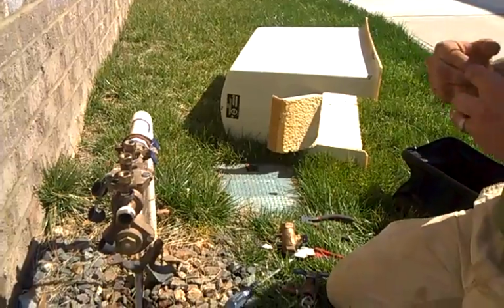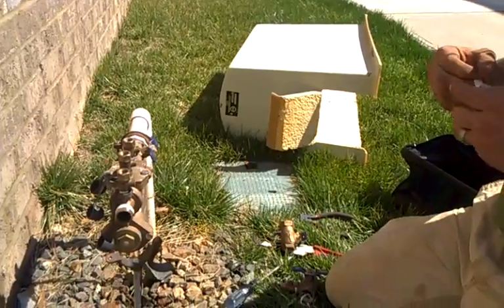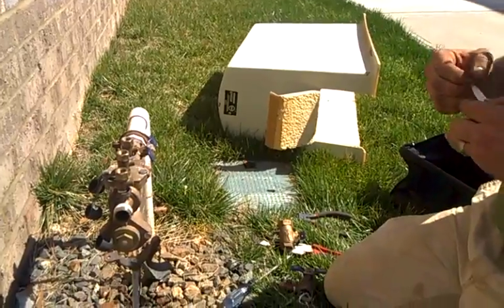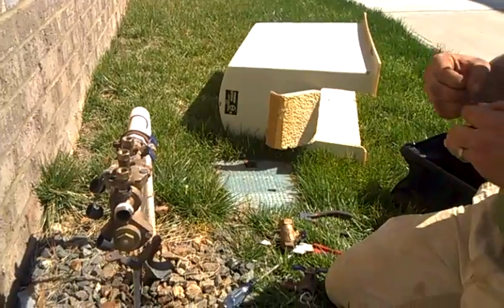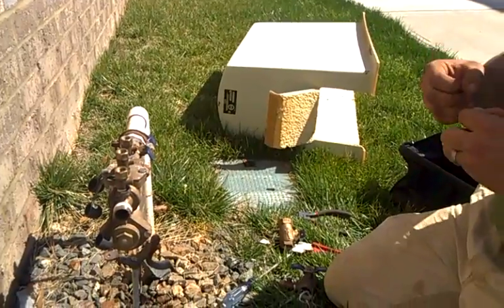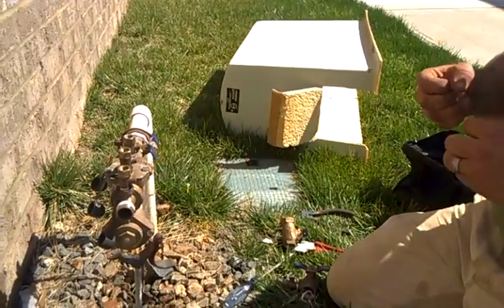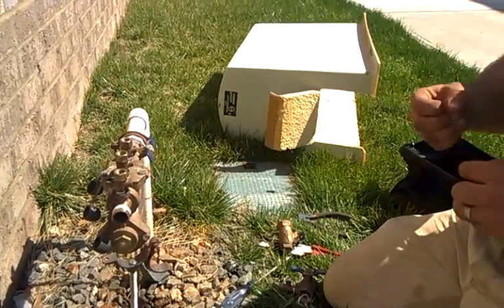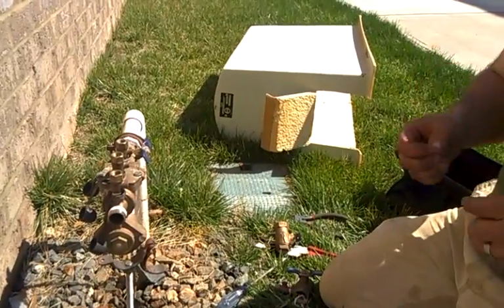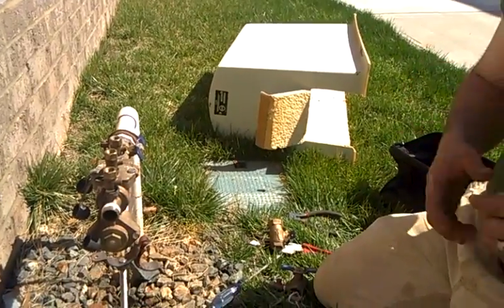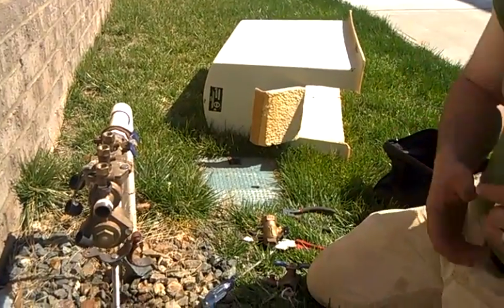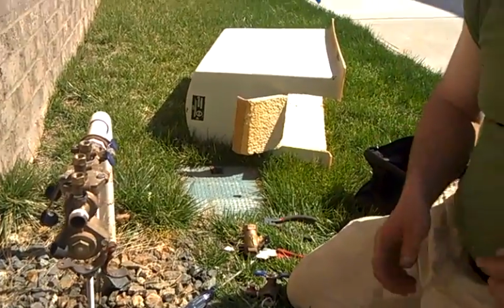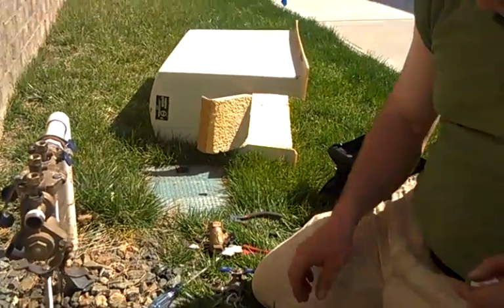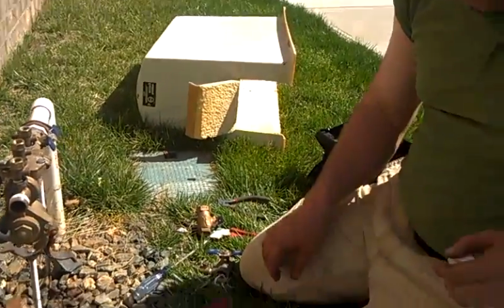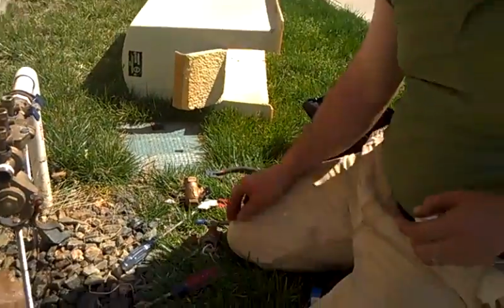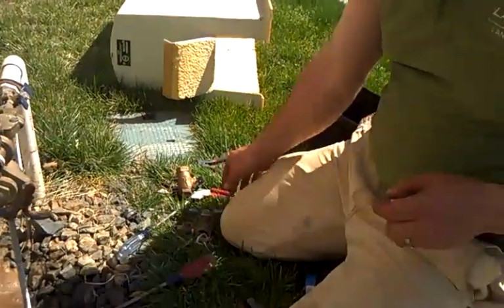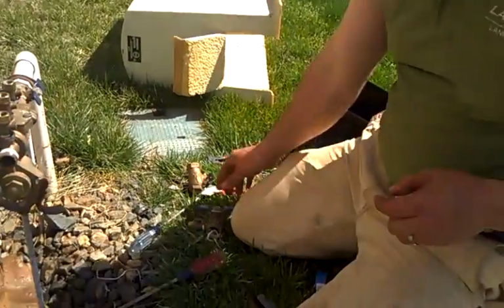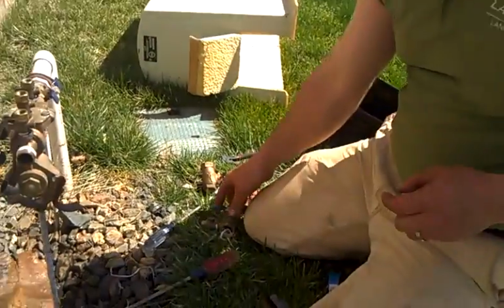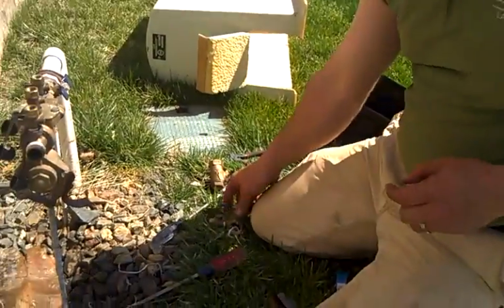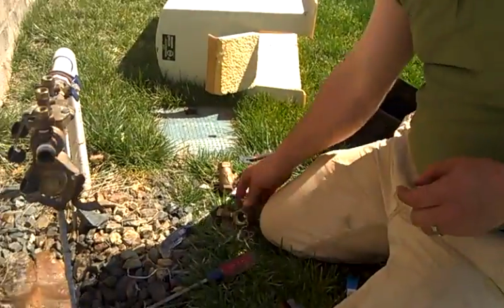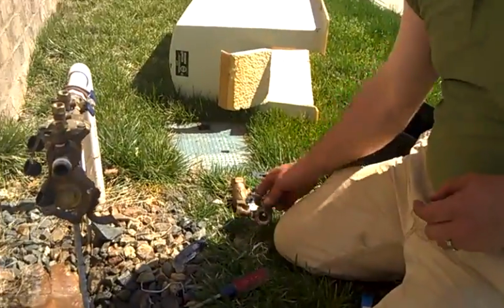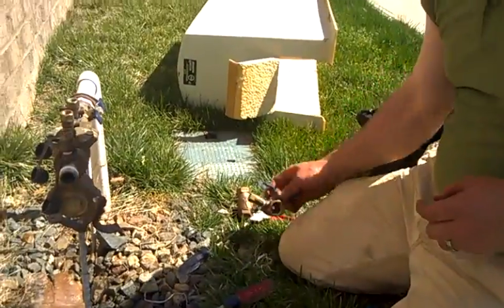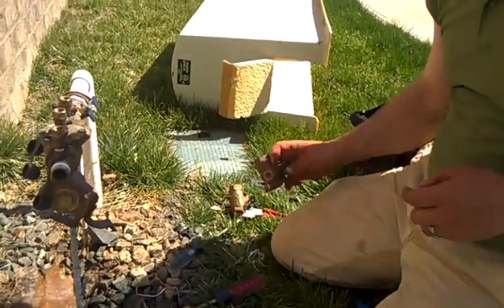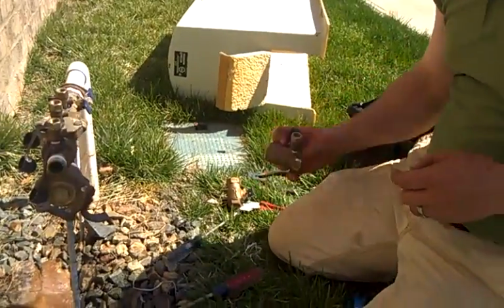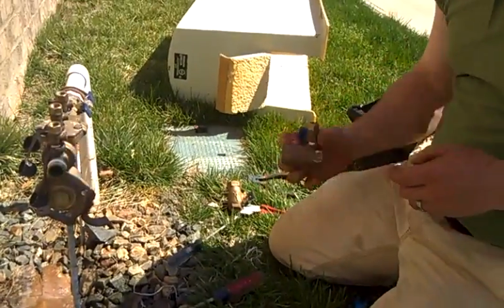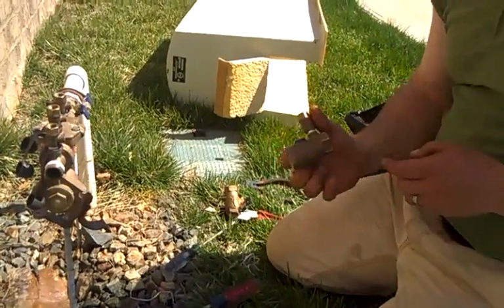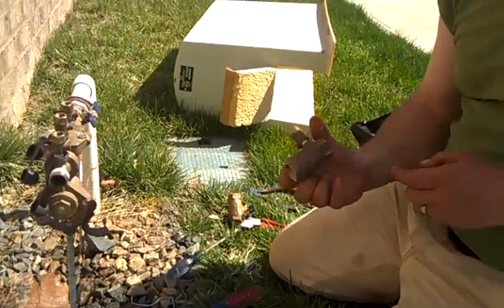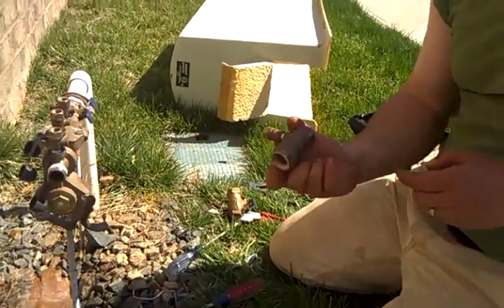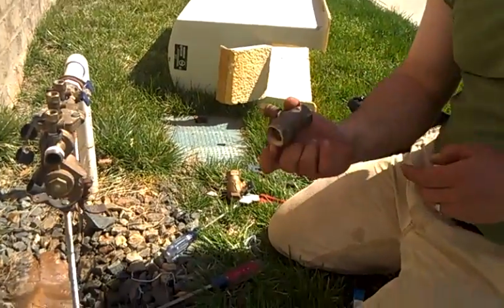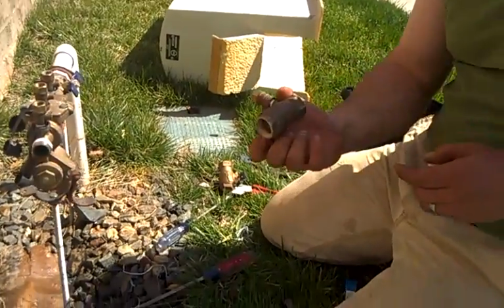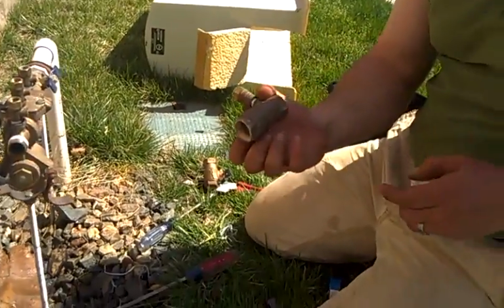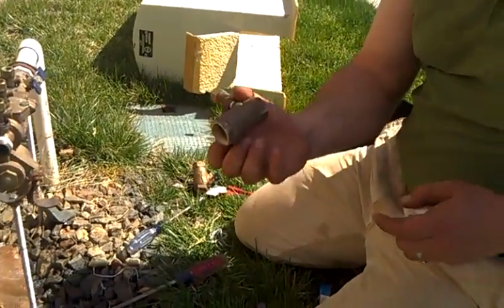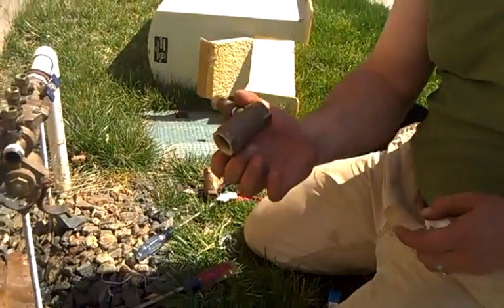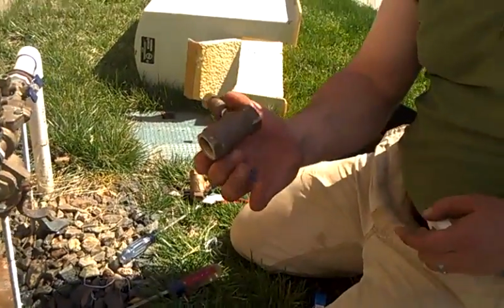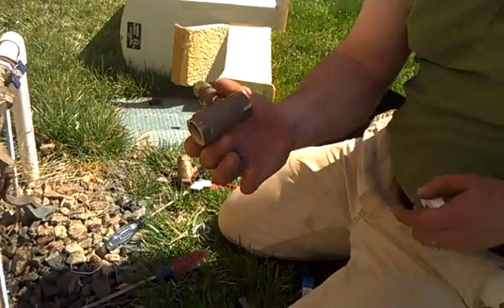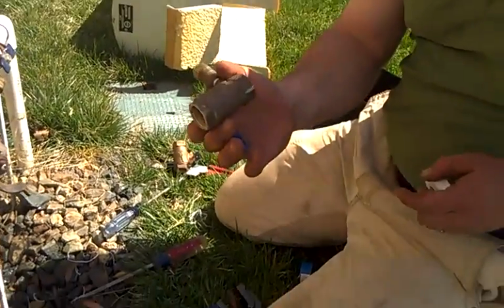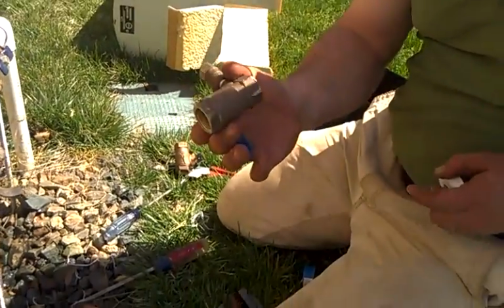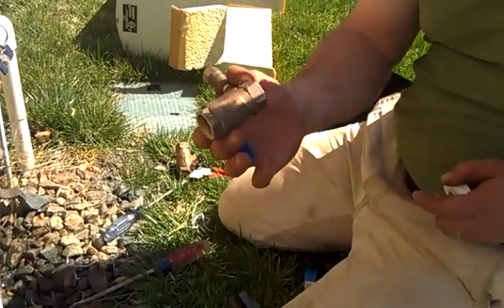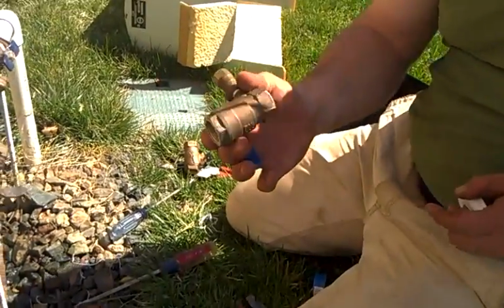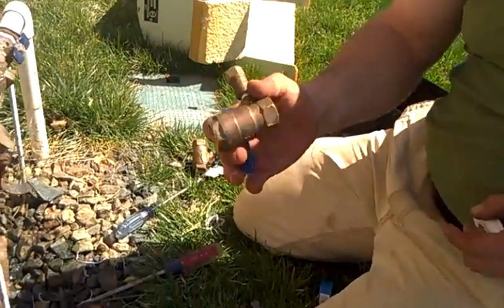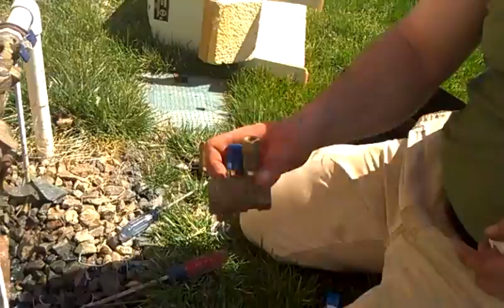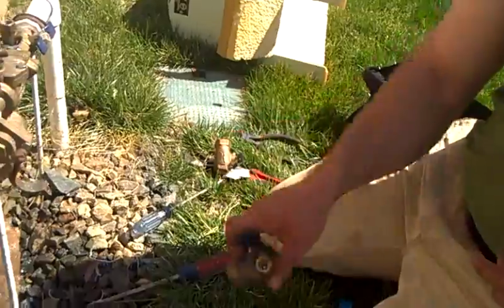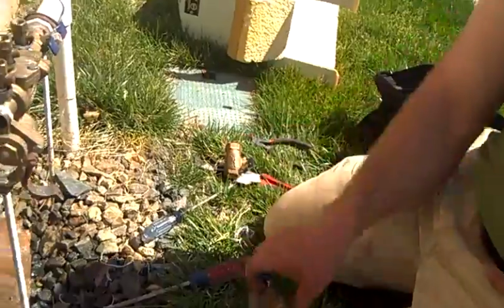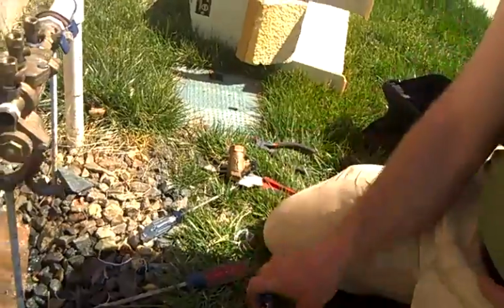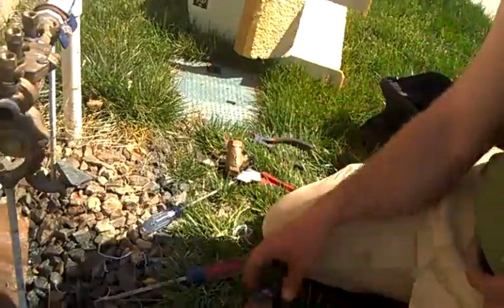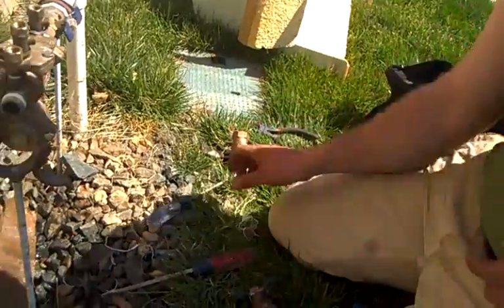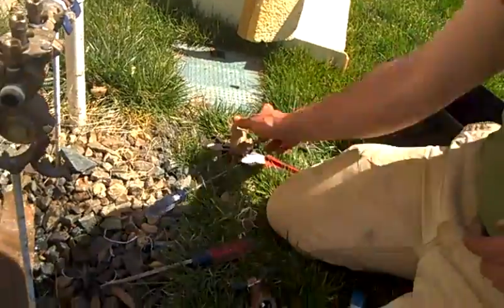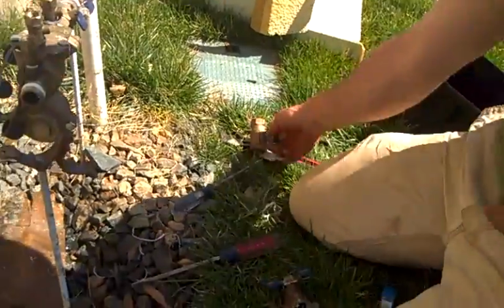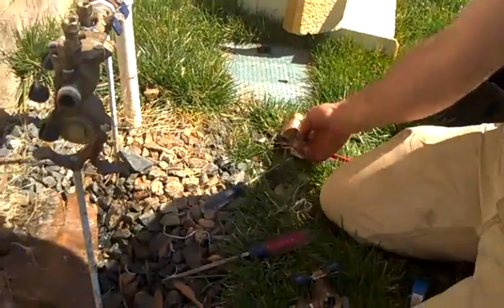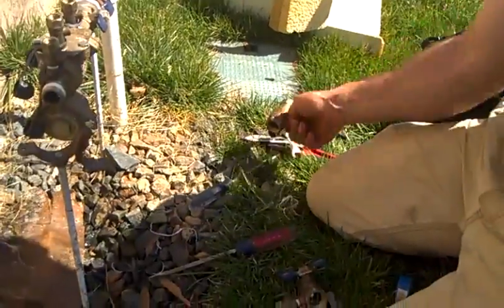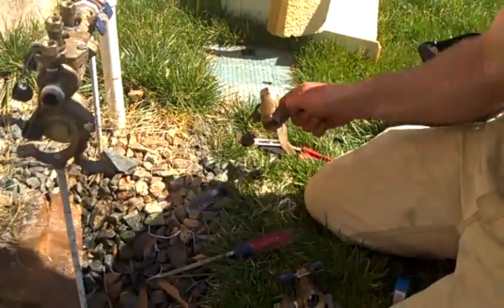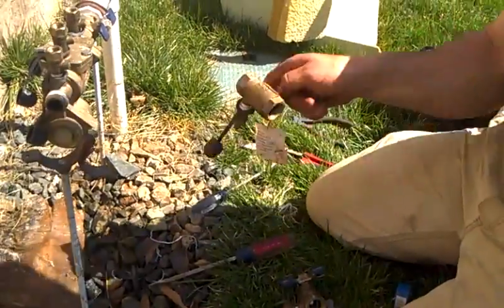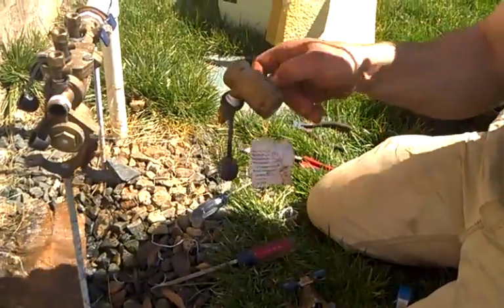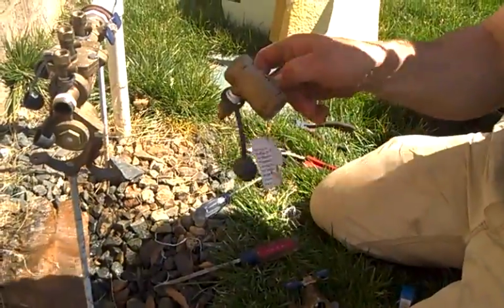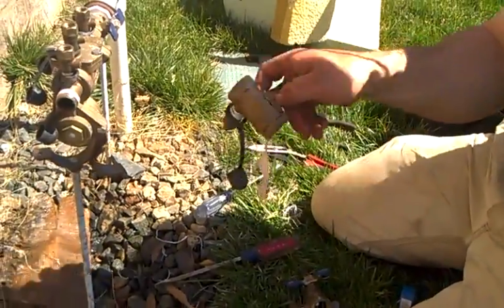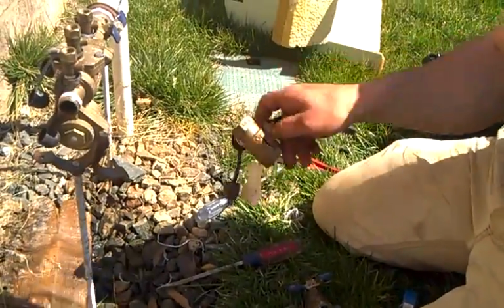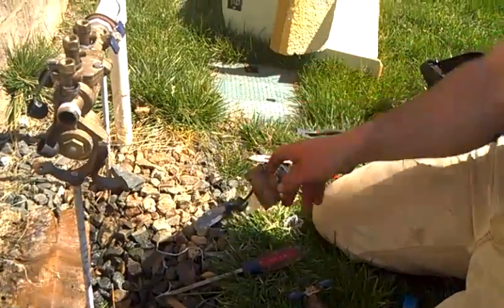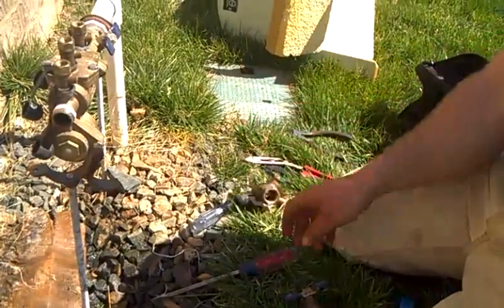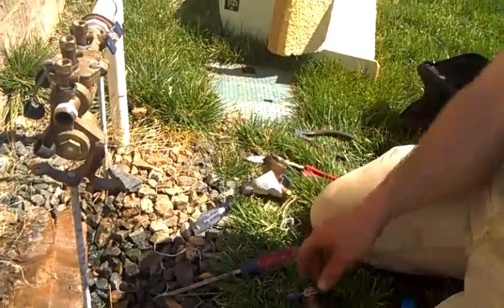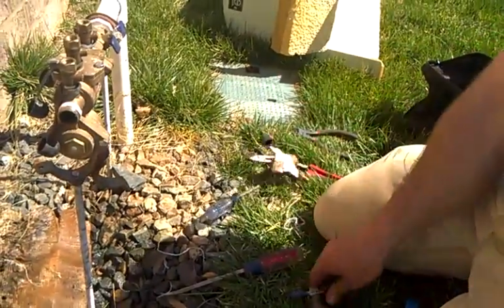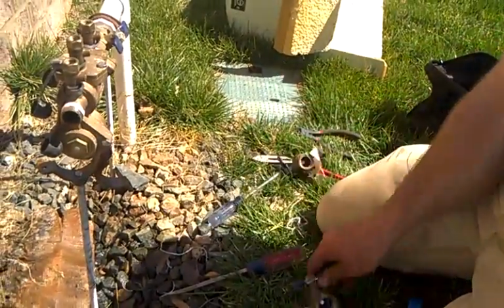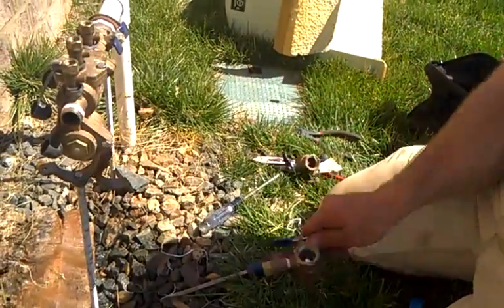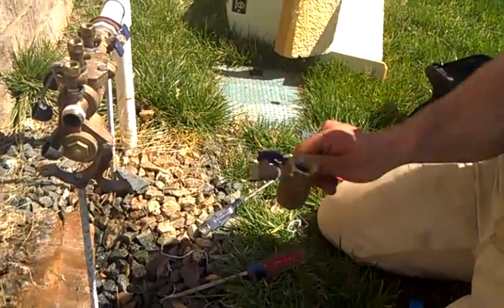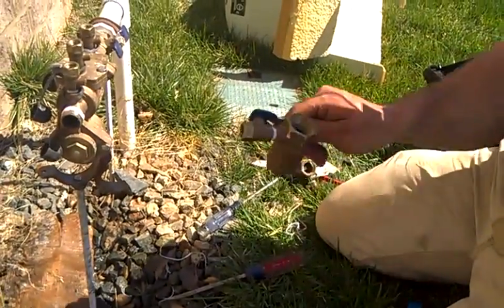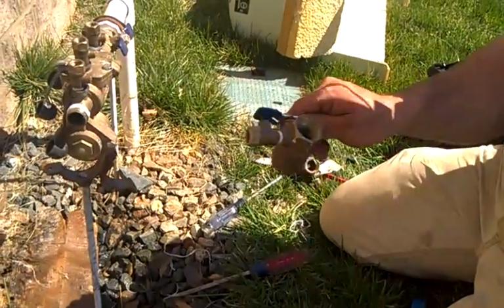We're now putting on the brand new valve. Here's the brand new one. The old one is cracked, so we're putting on the new one.